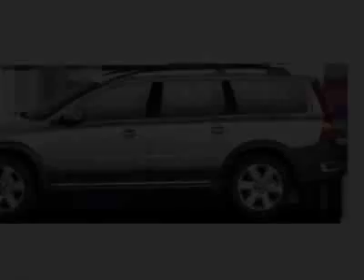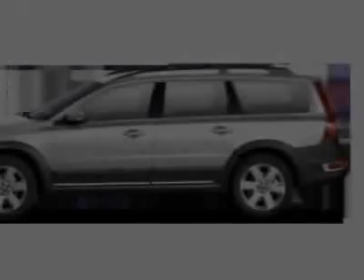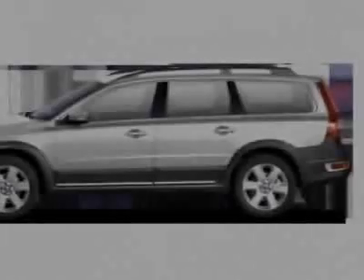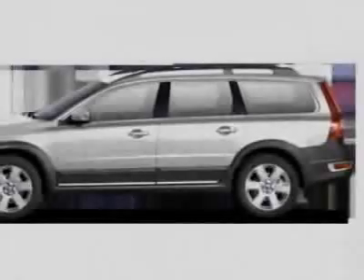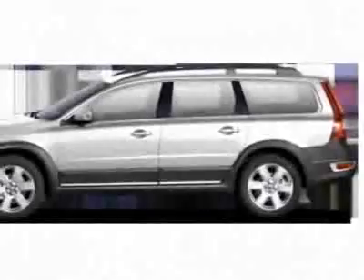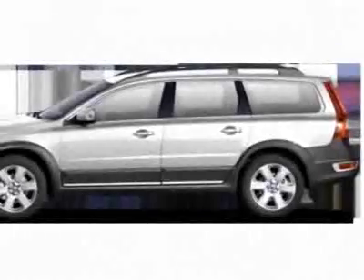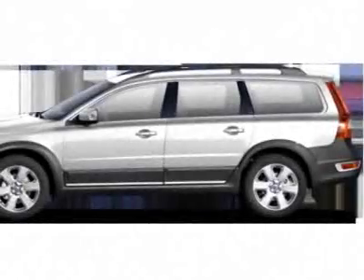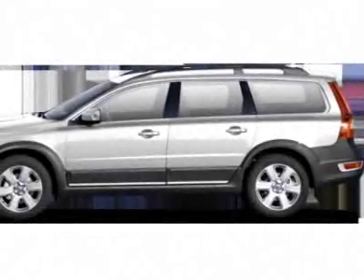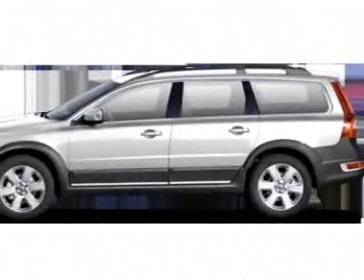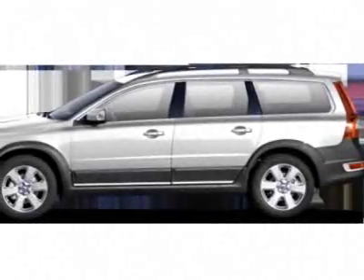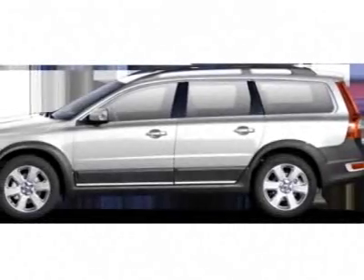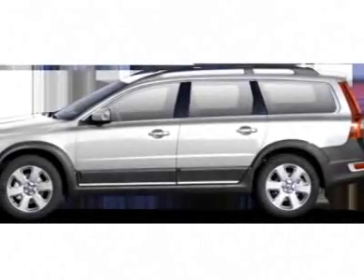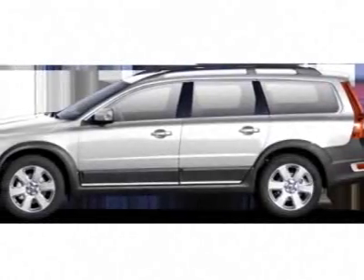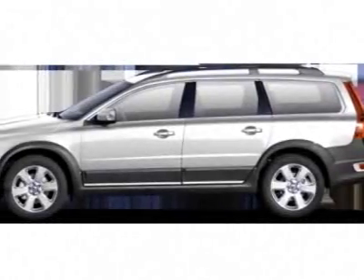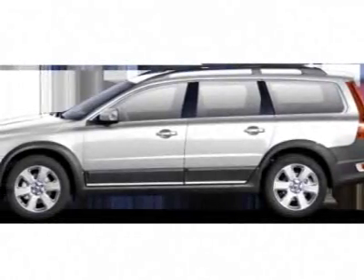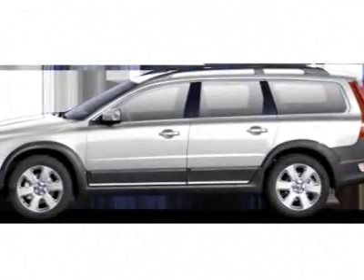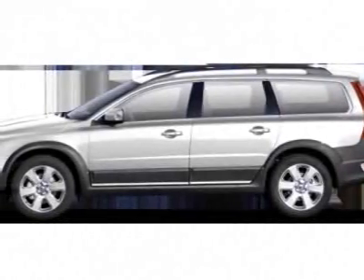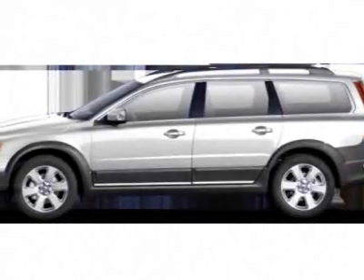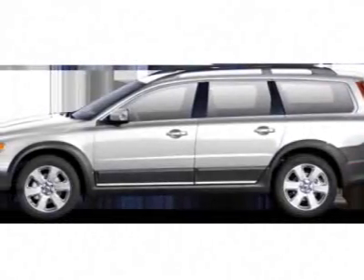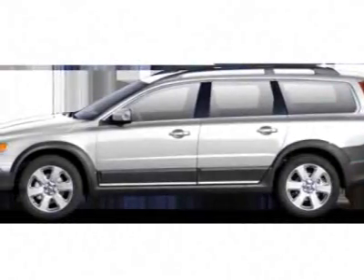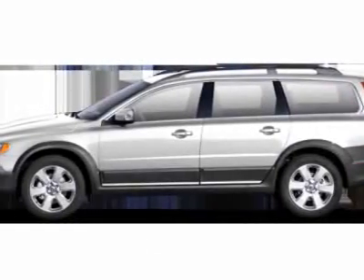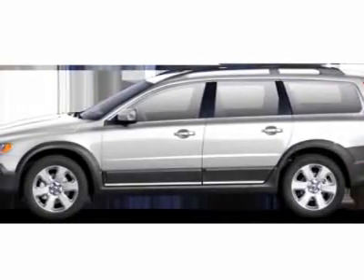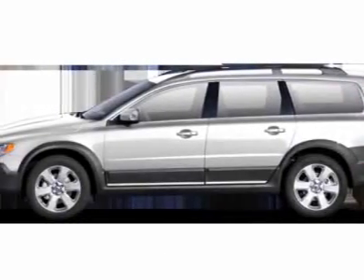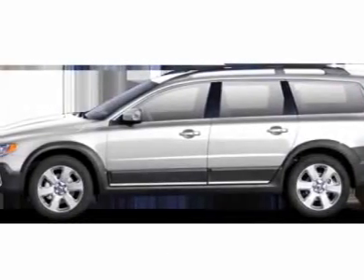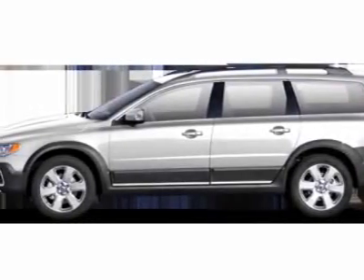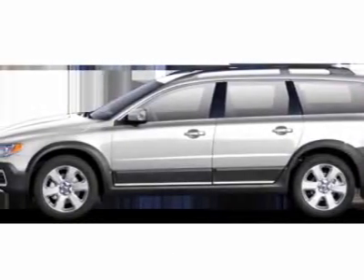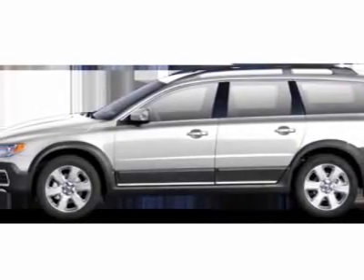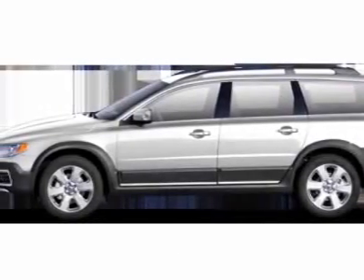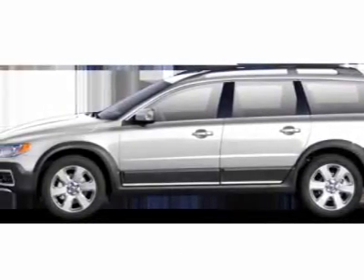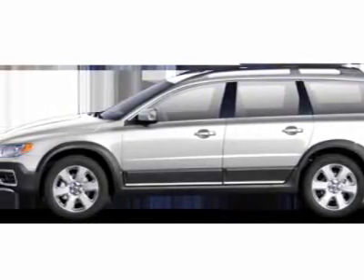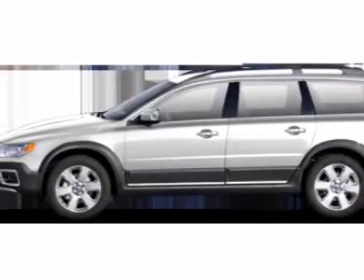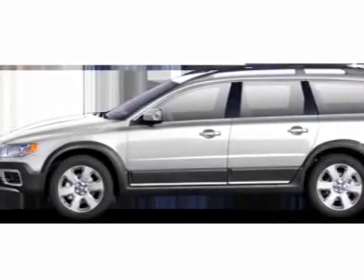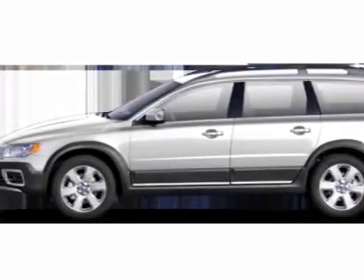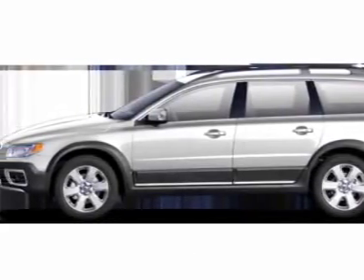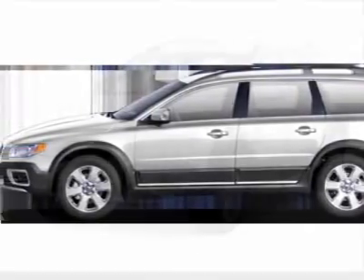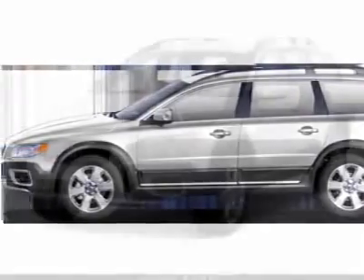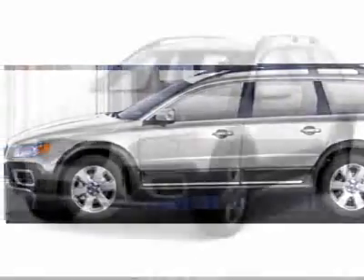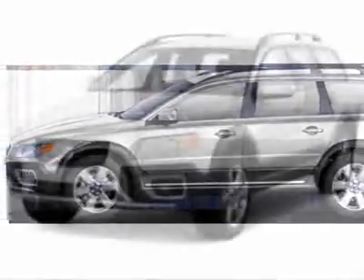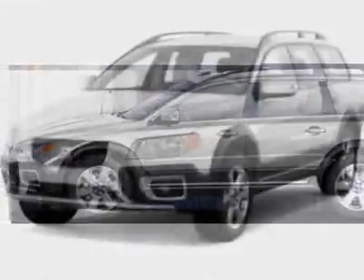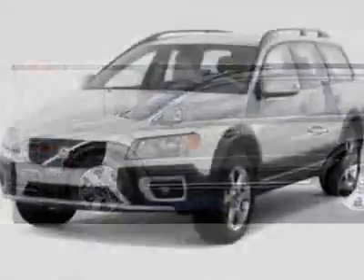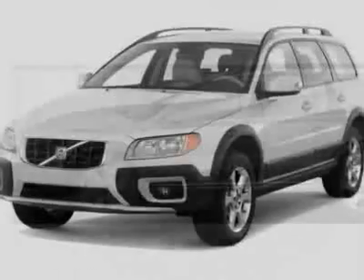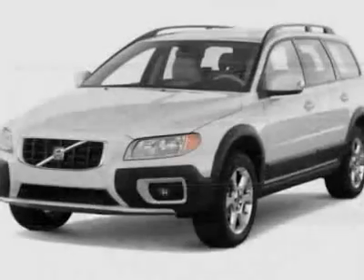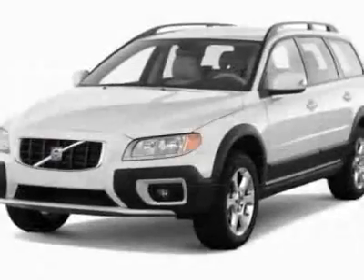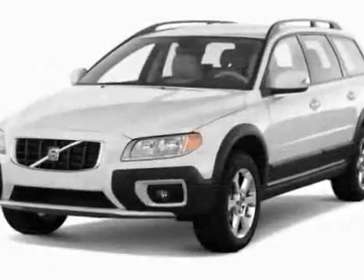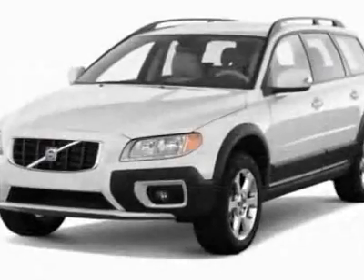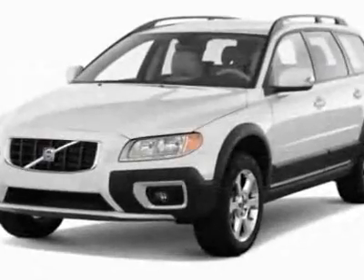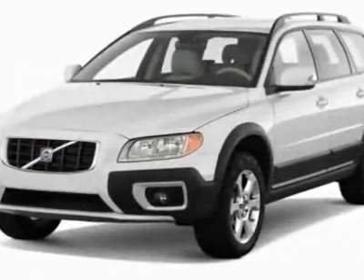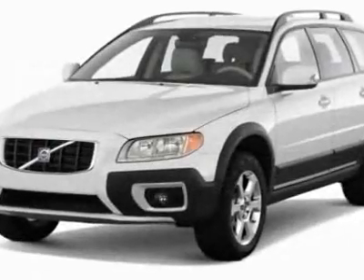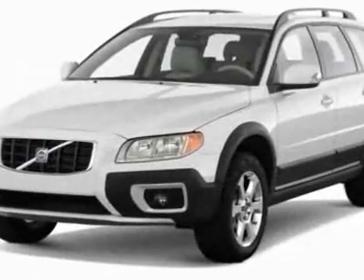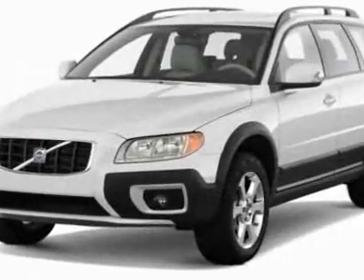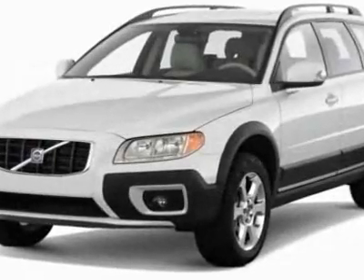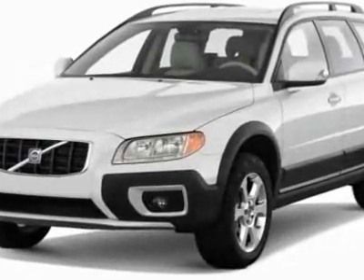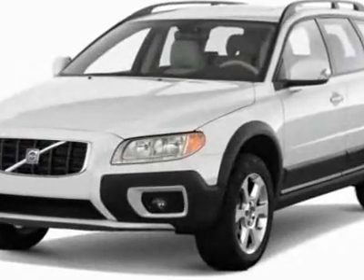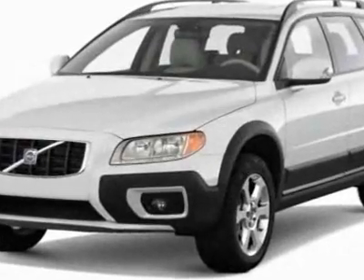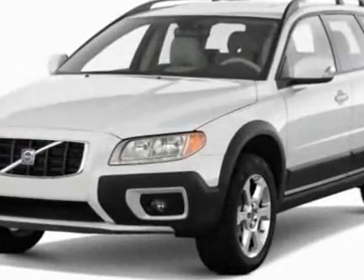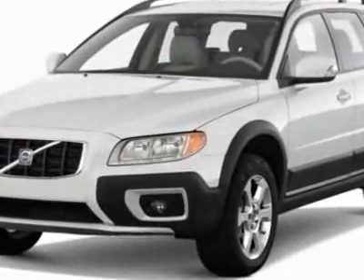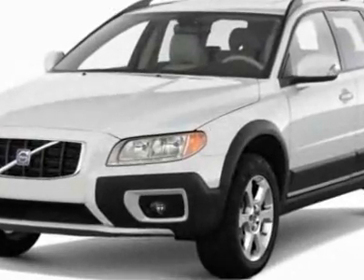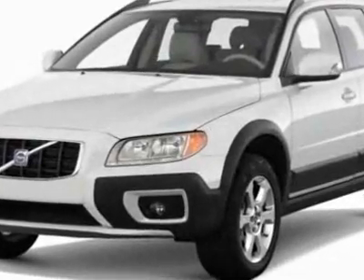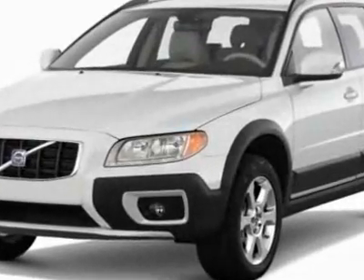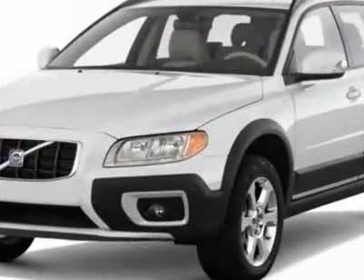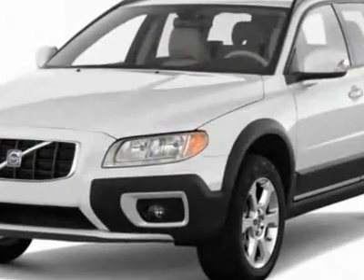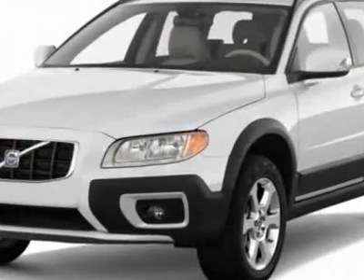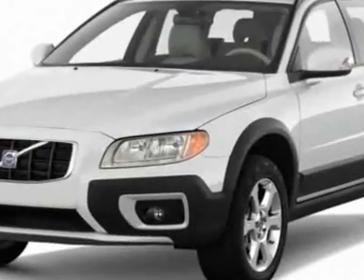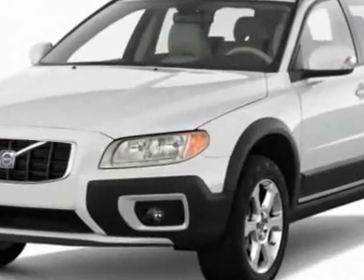Take a look at this new 2011 Volvo XC70. For your protection, this vehicle has a full factory warranty.